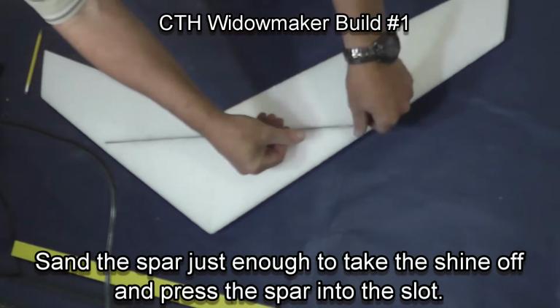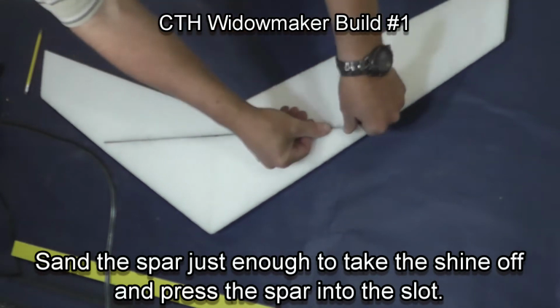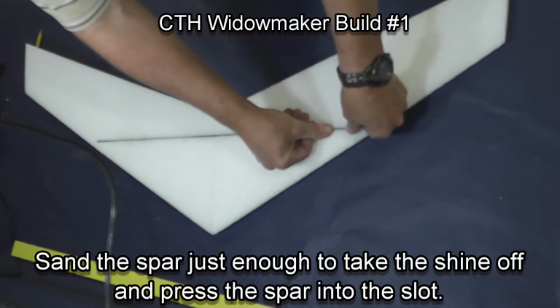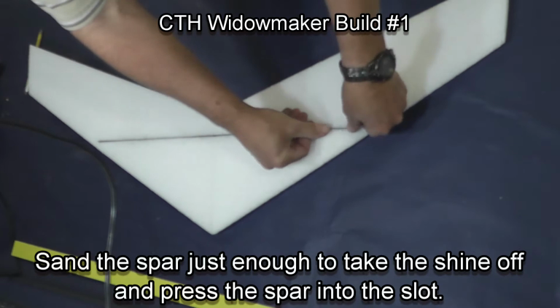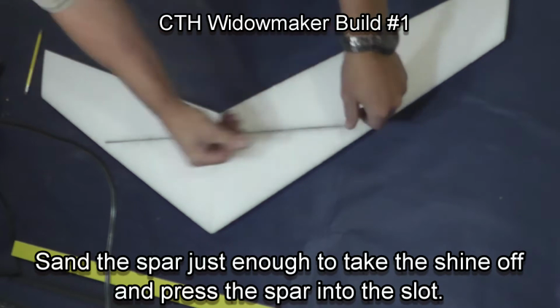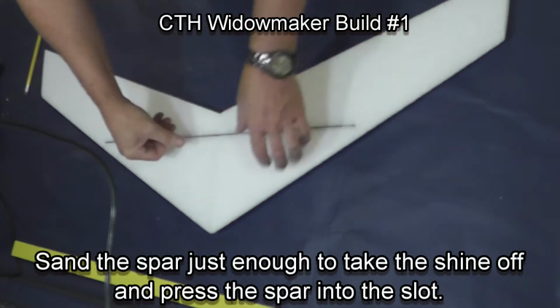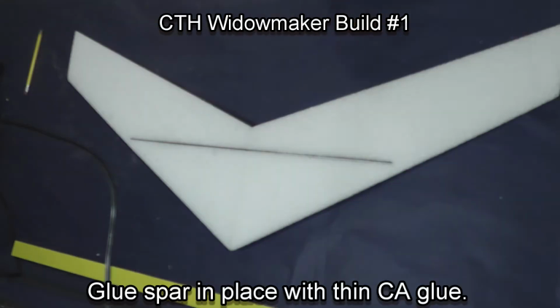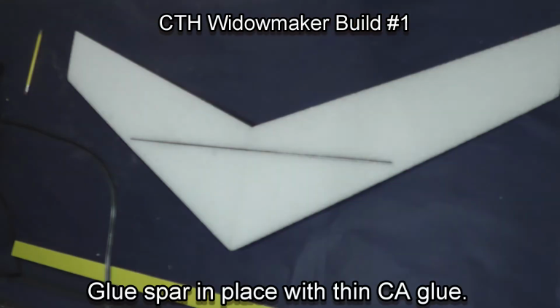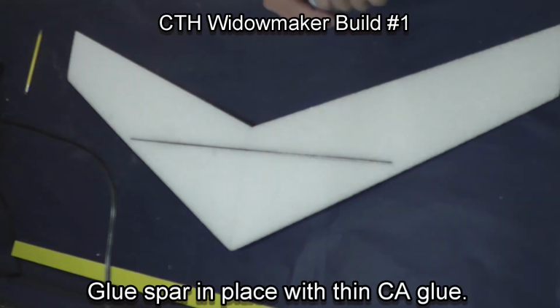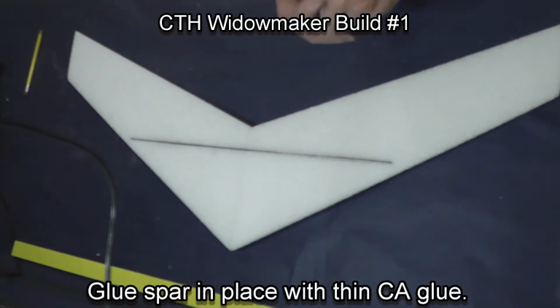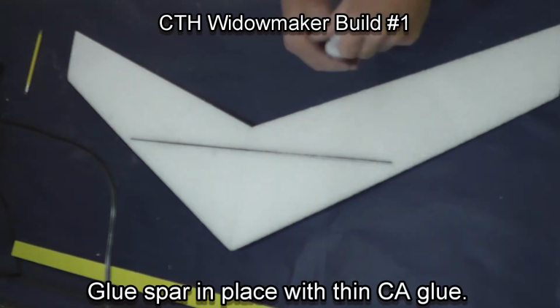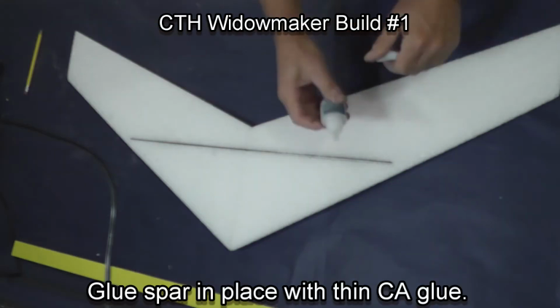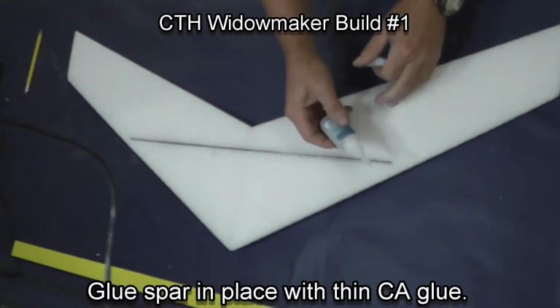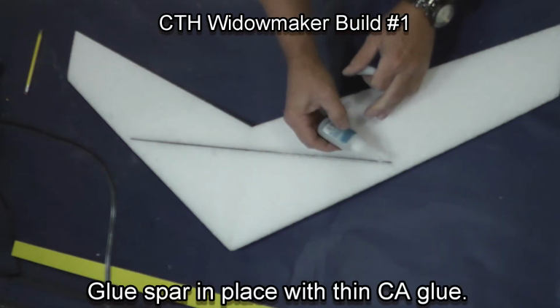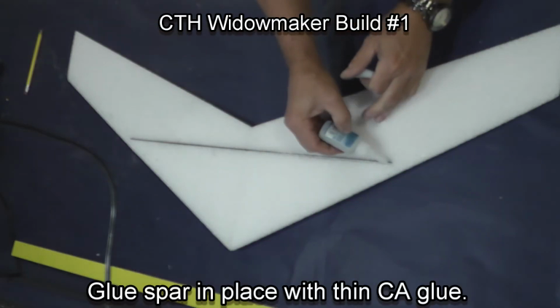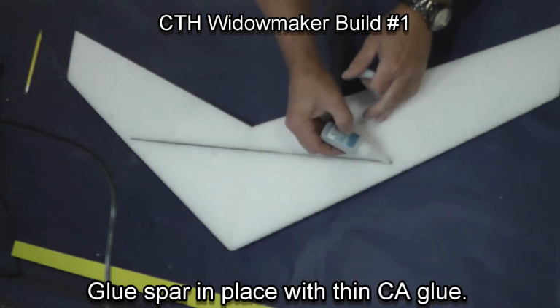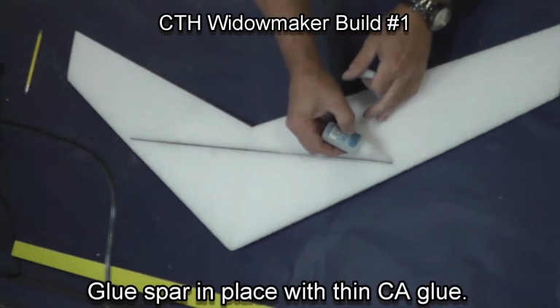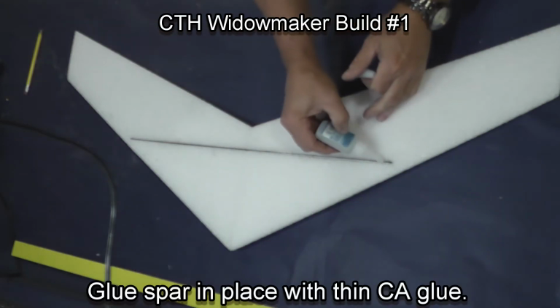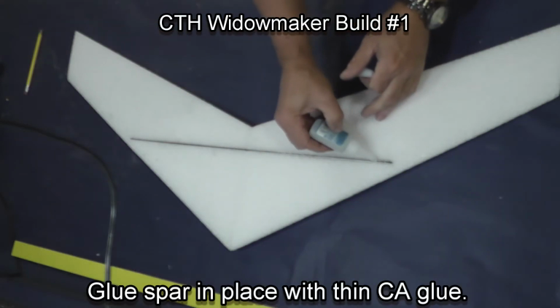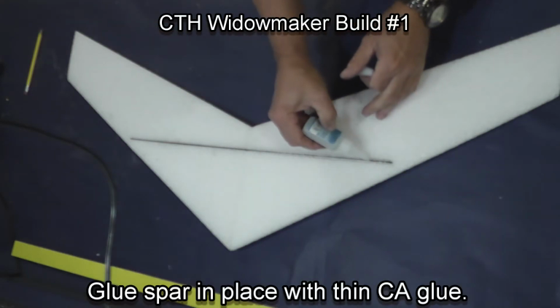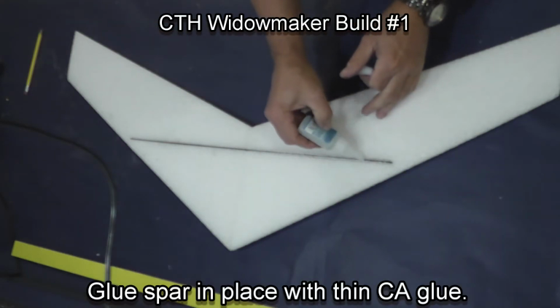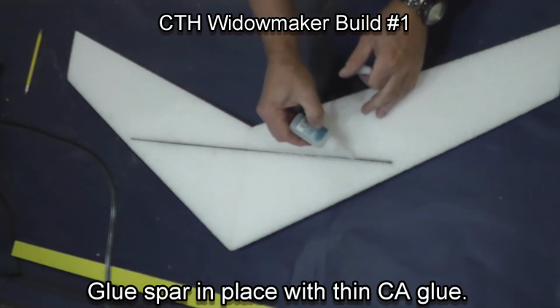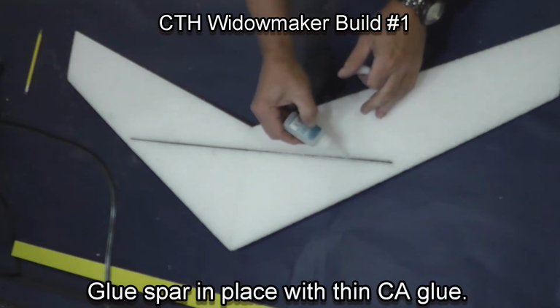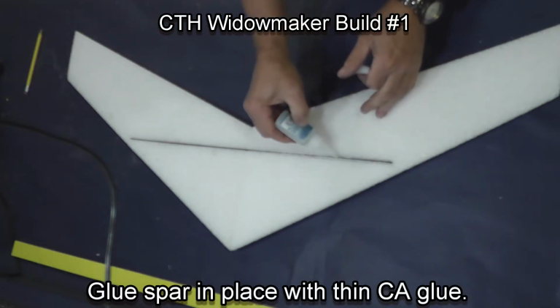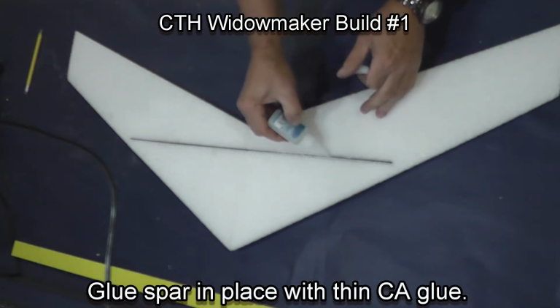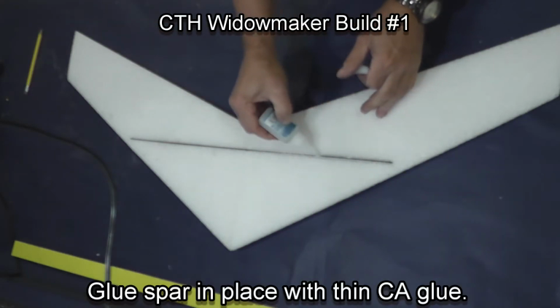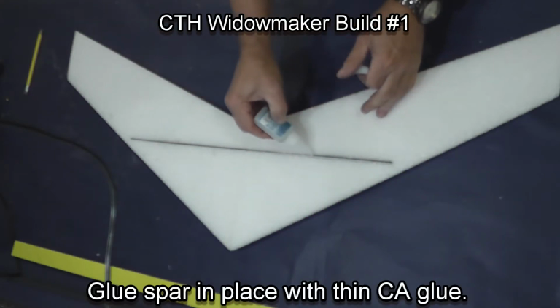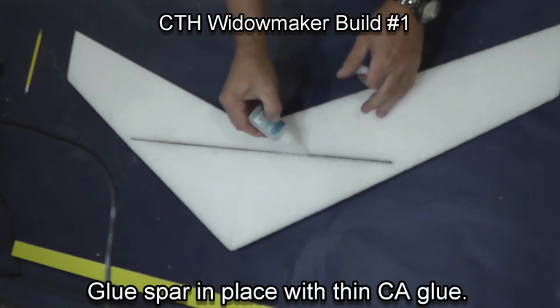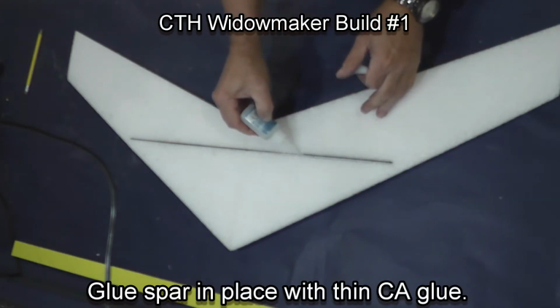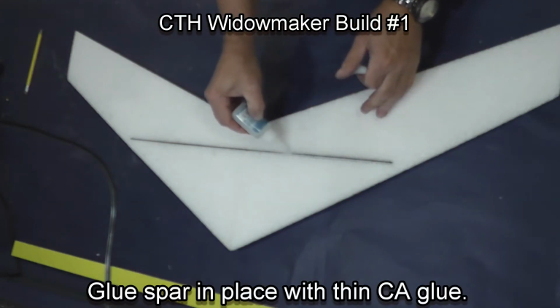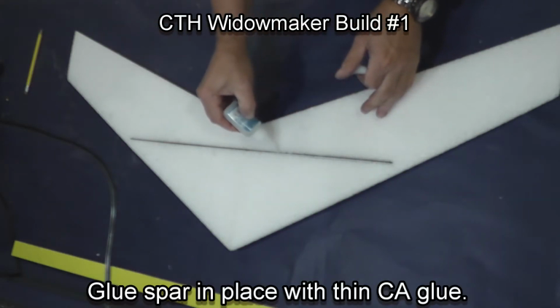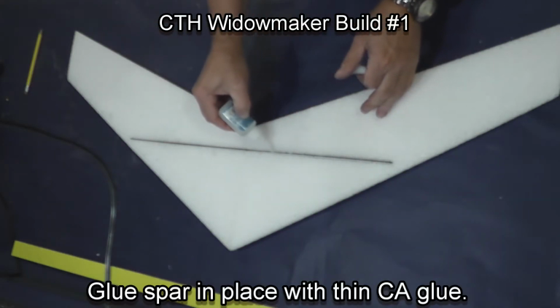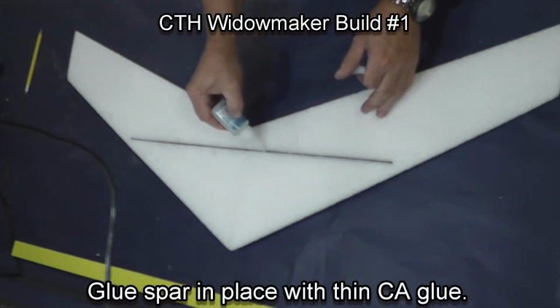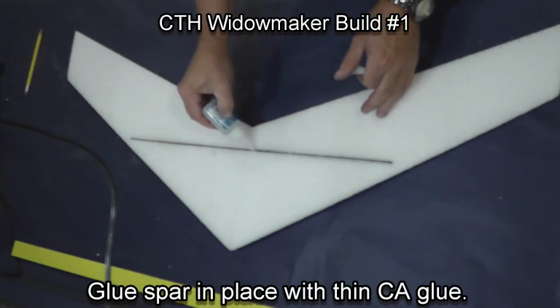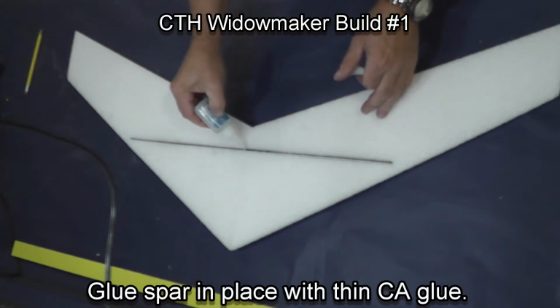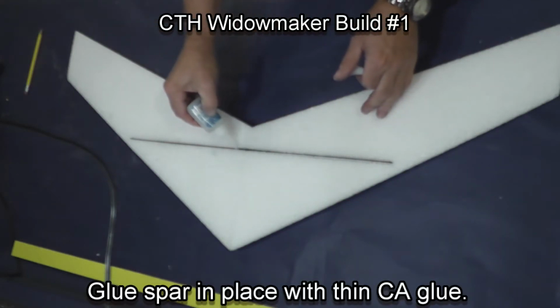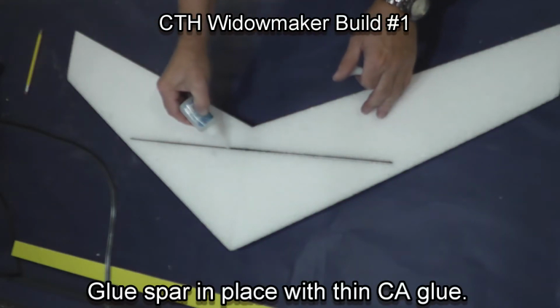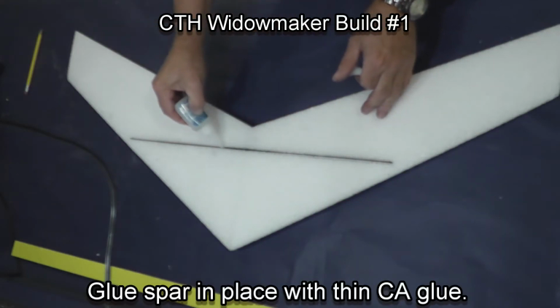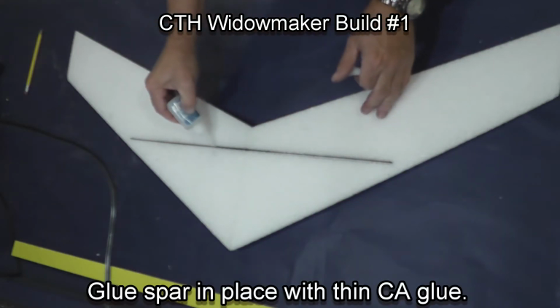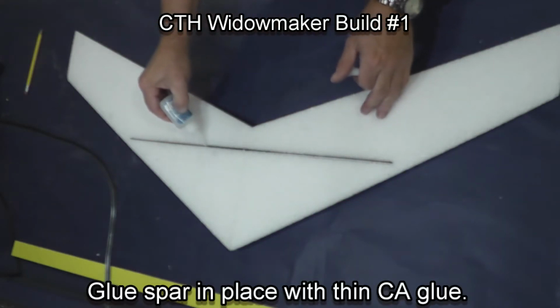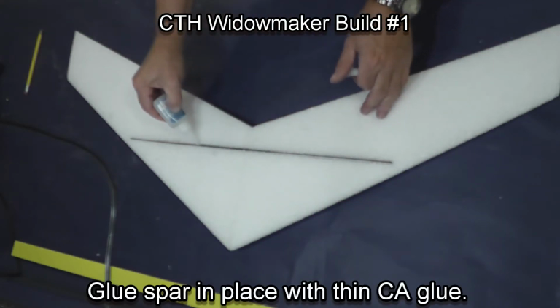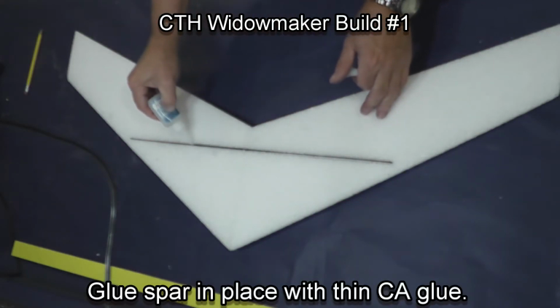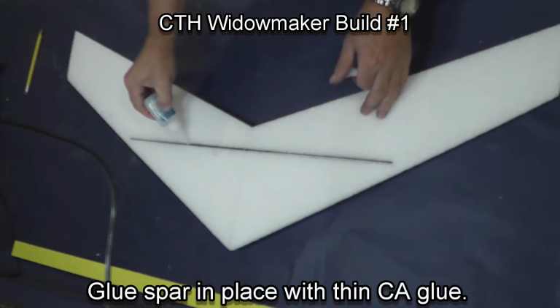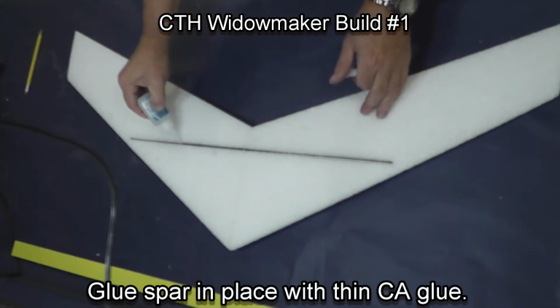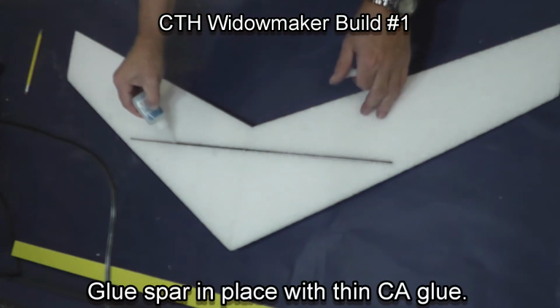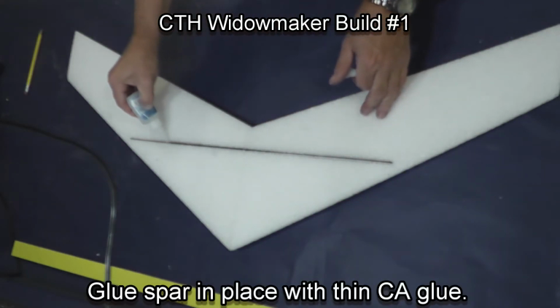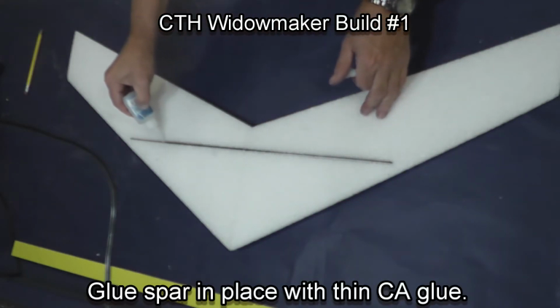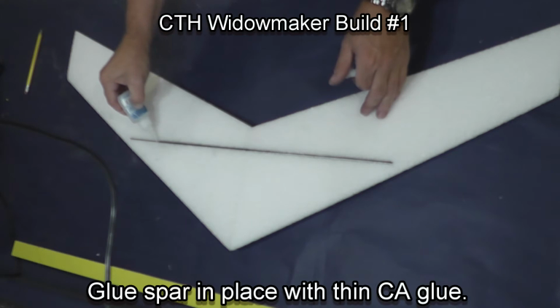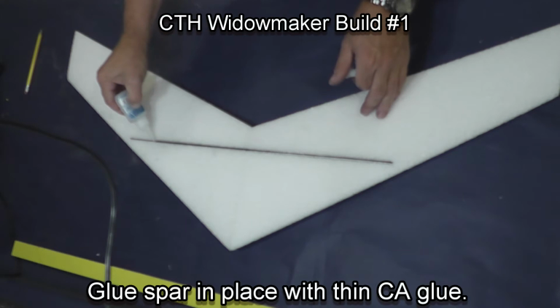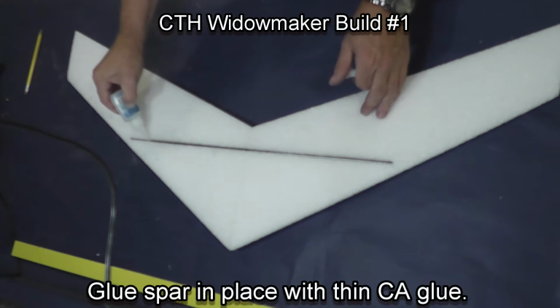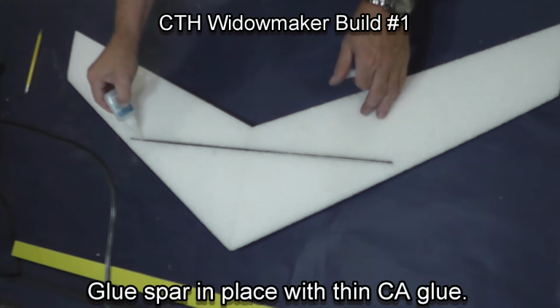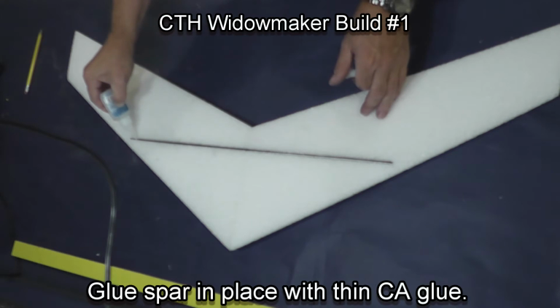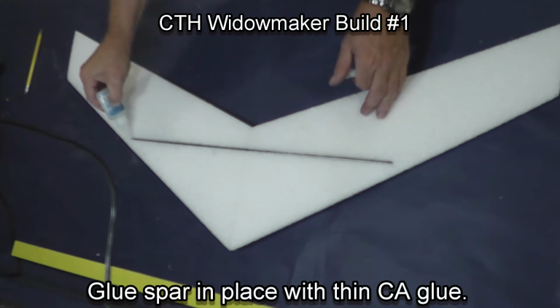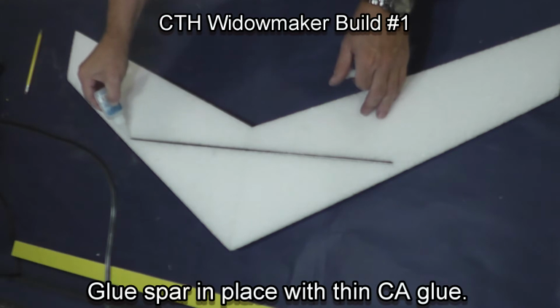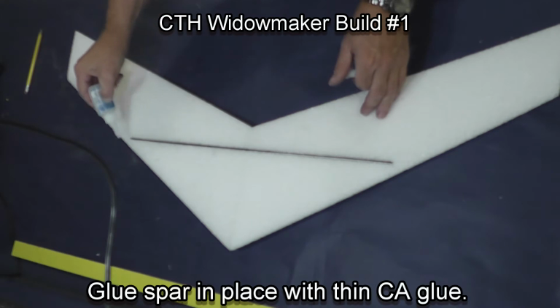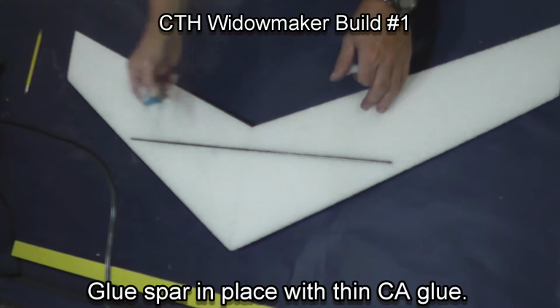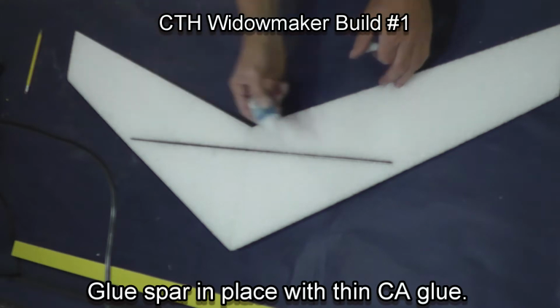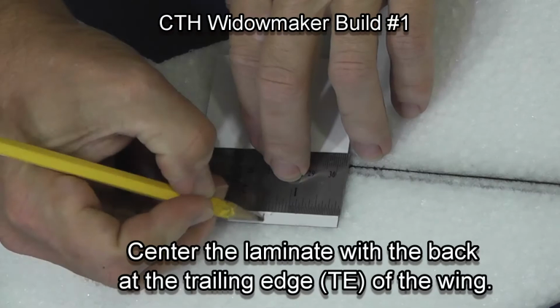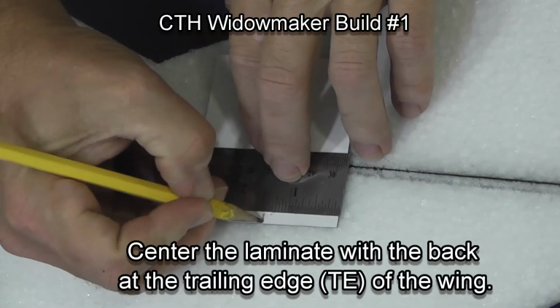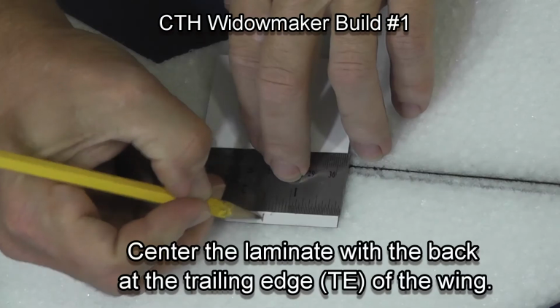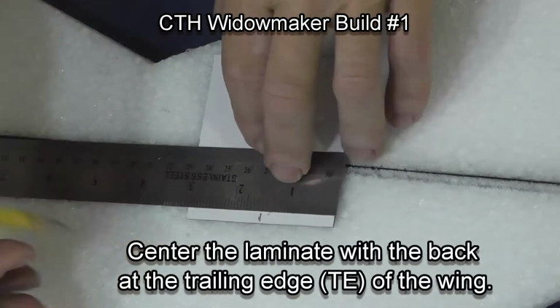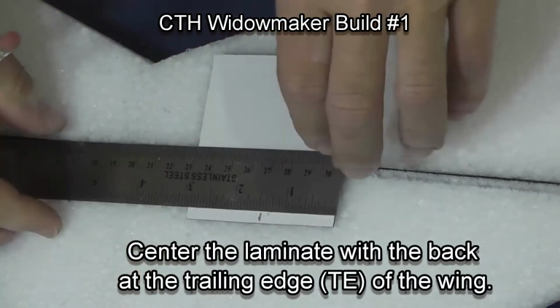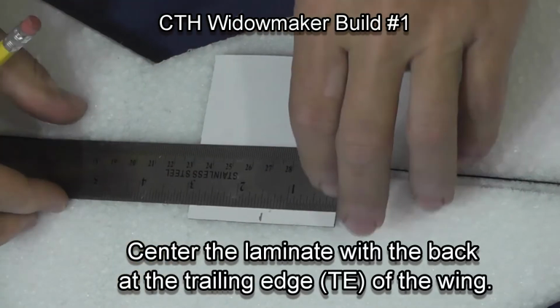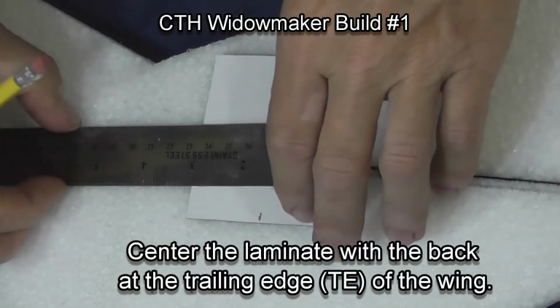Now, if I didn't mention this — all of this is on the bottom of the wing, and the bottom of the wing is flatter than the top.